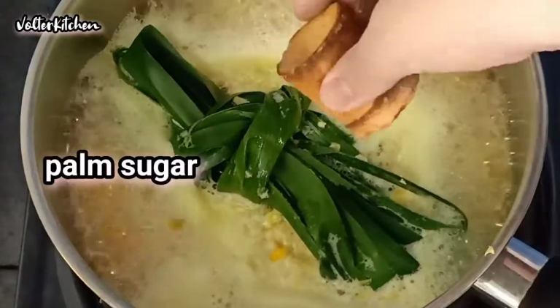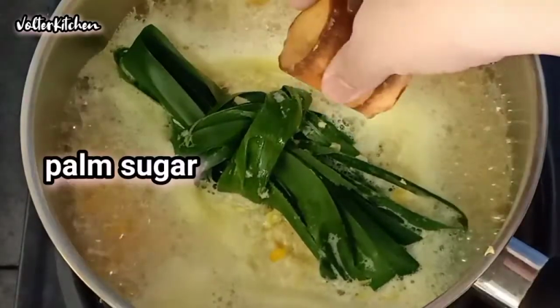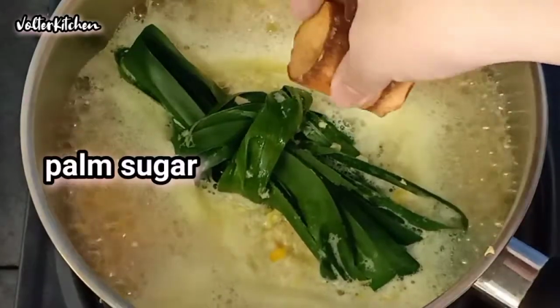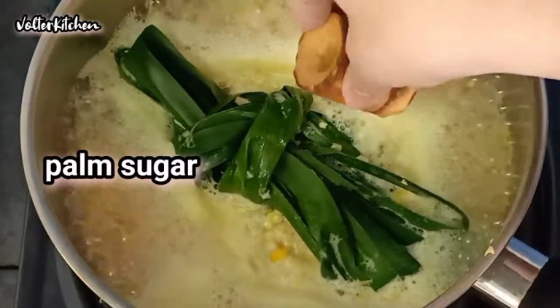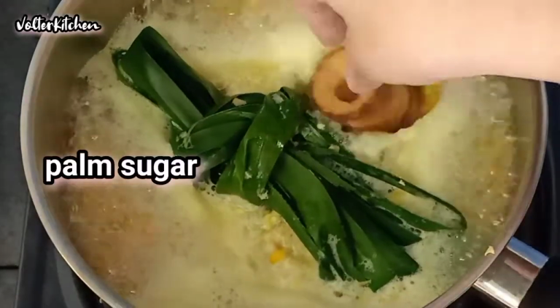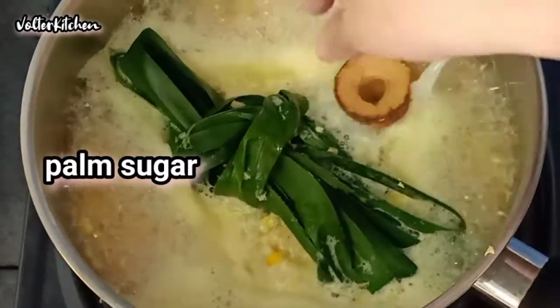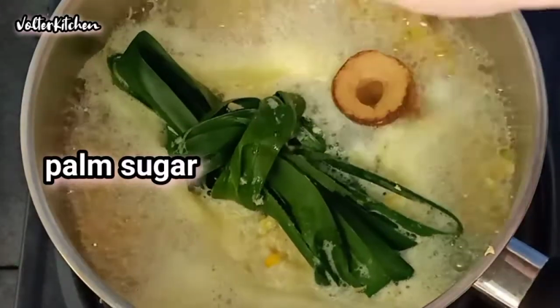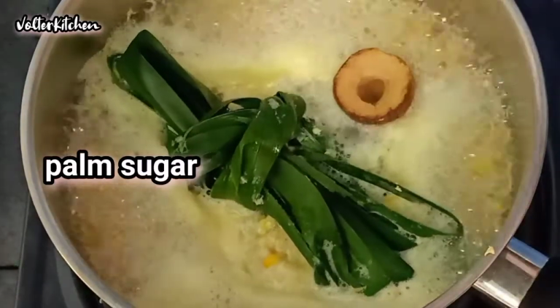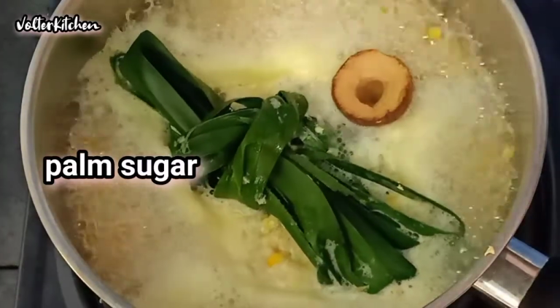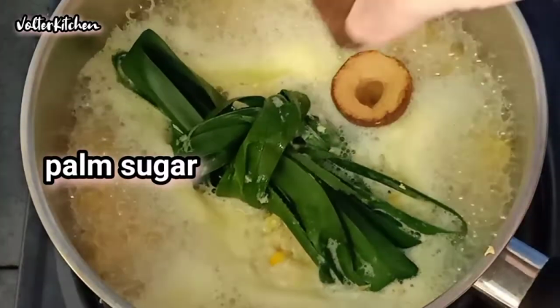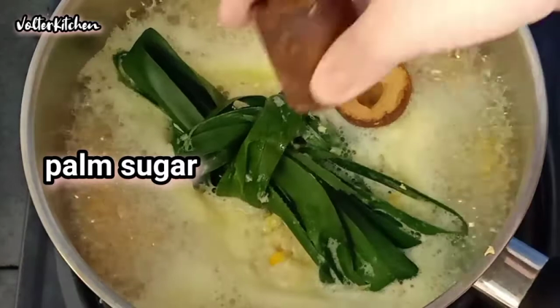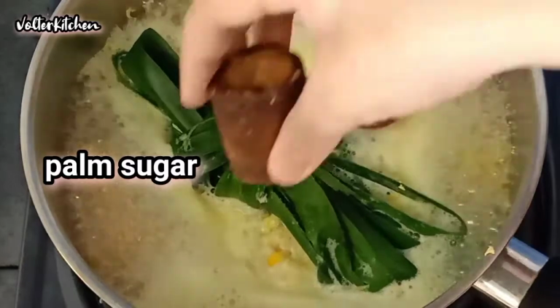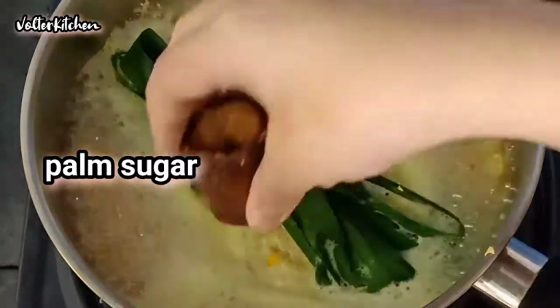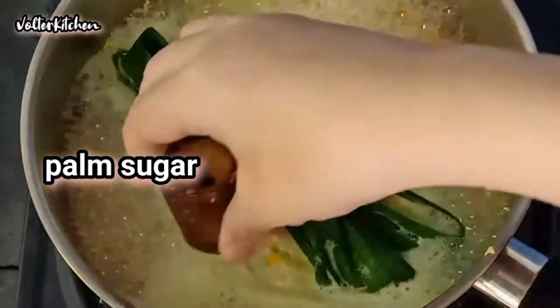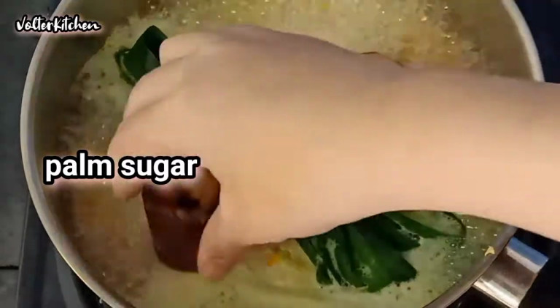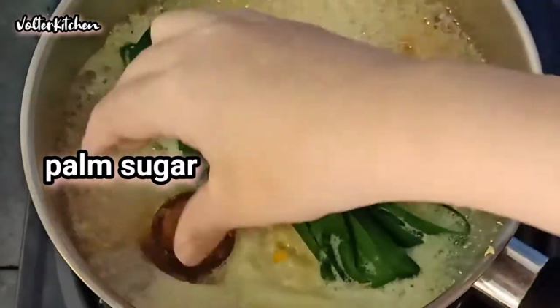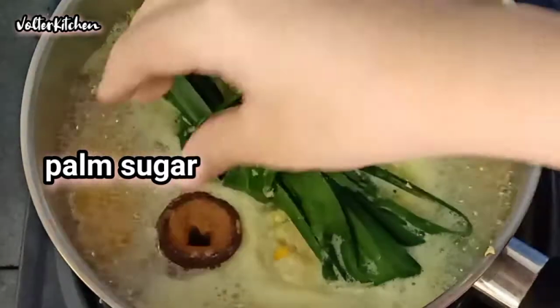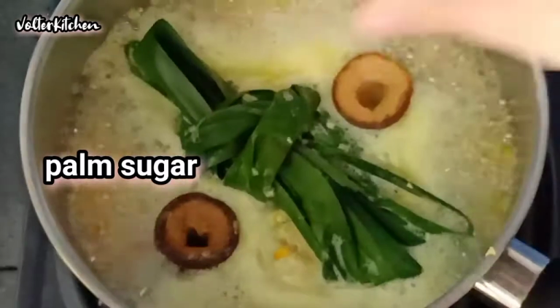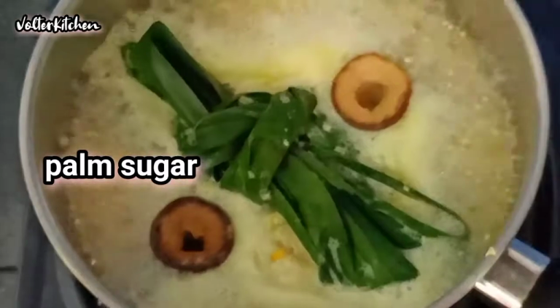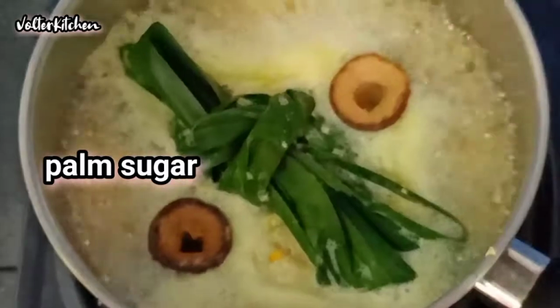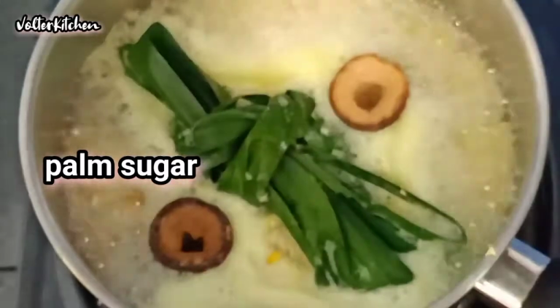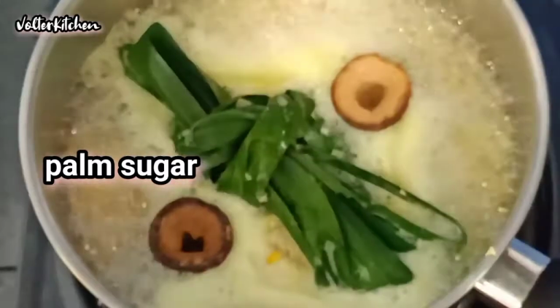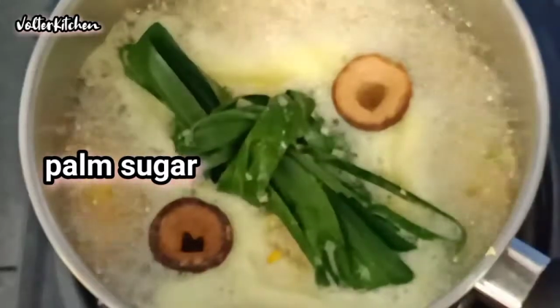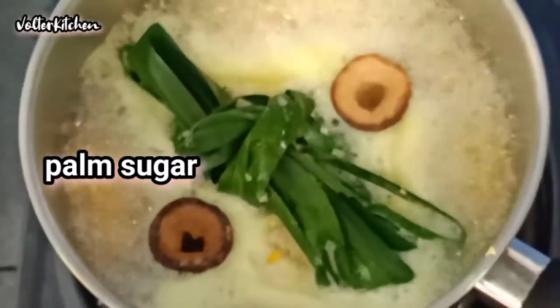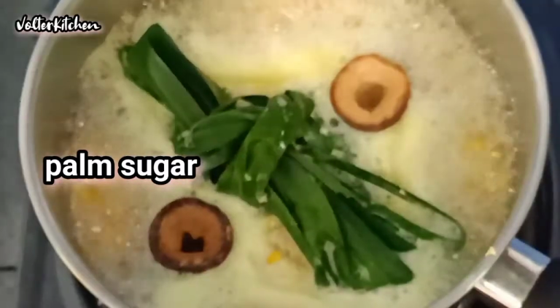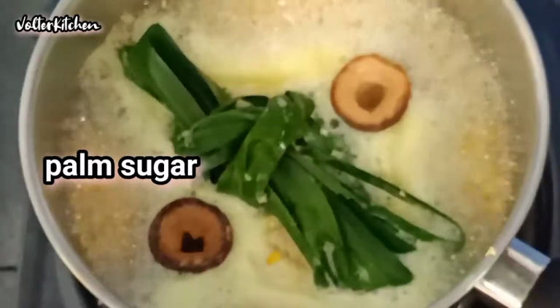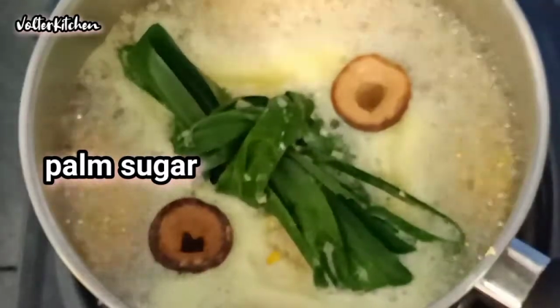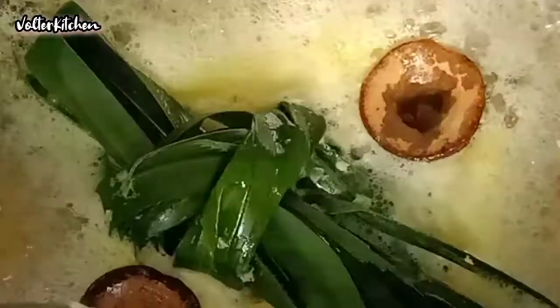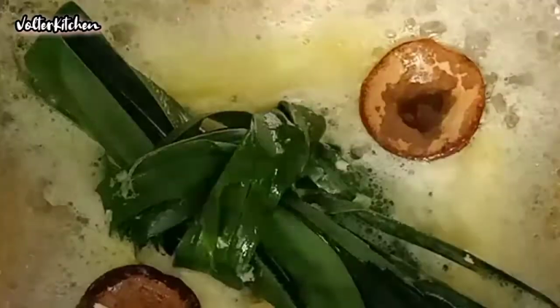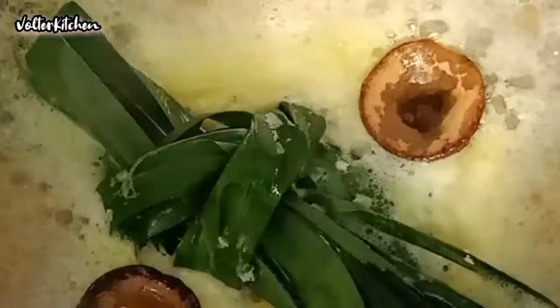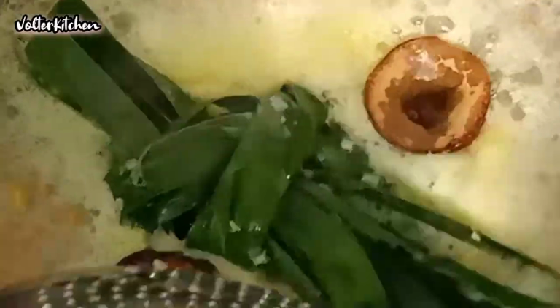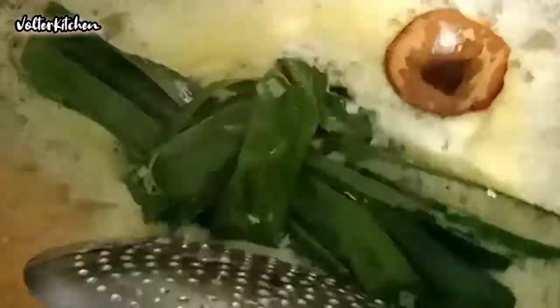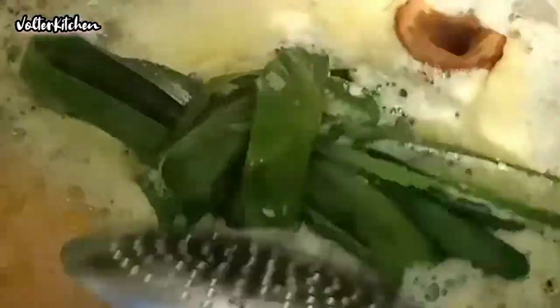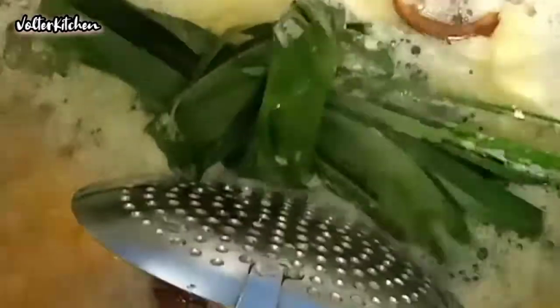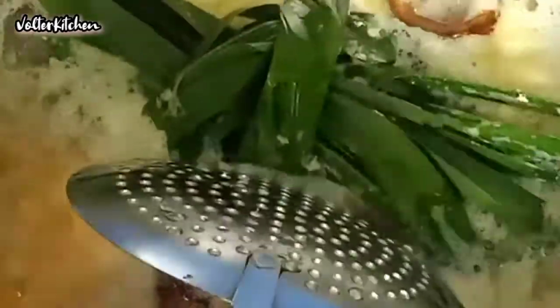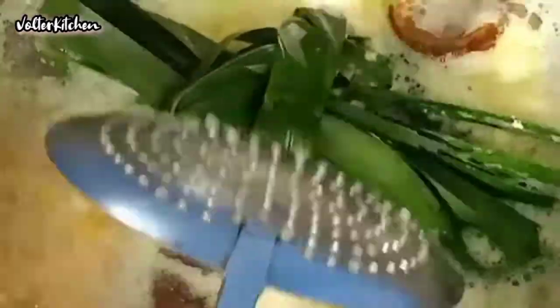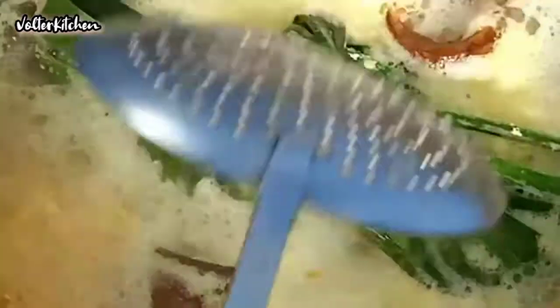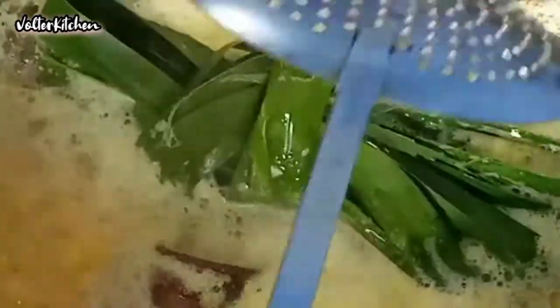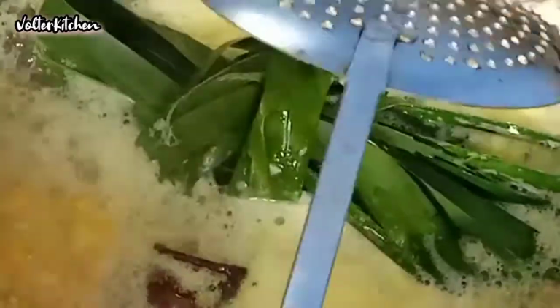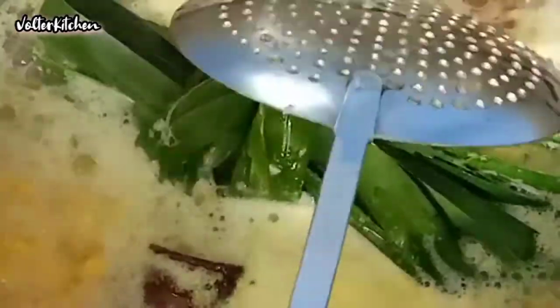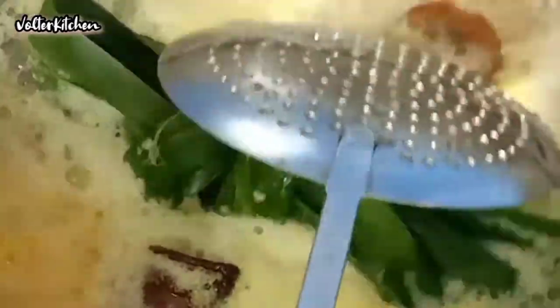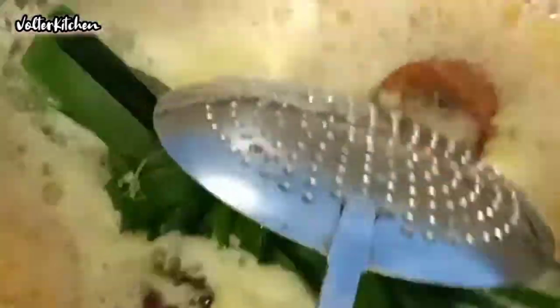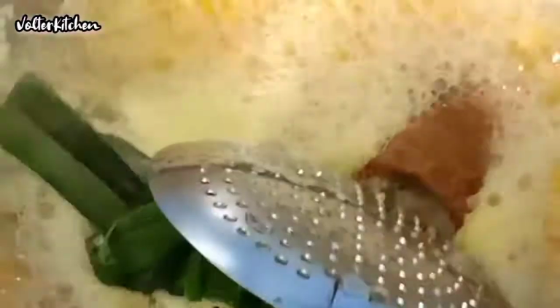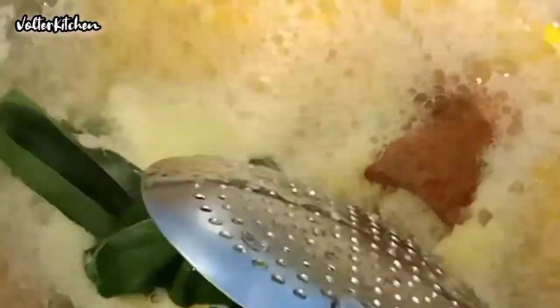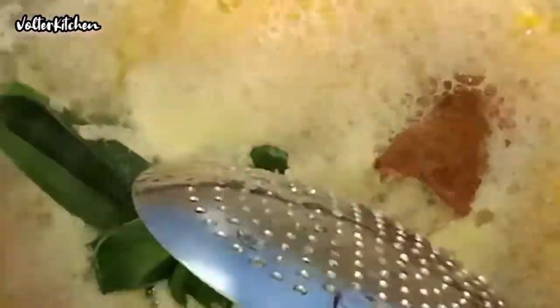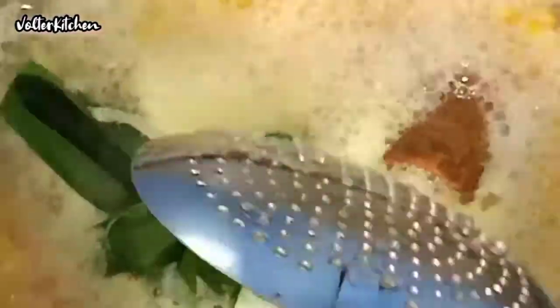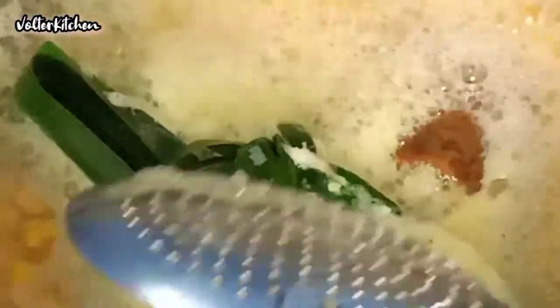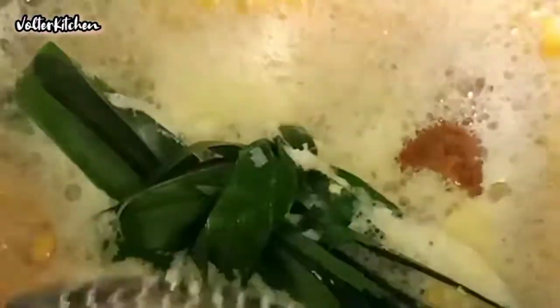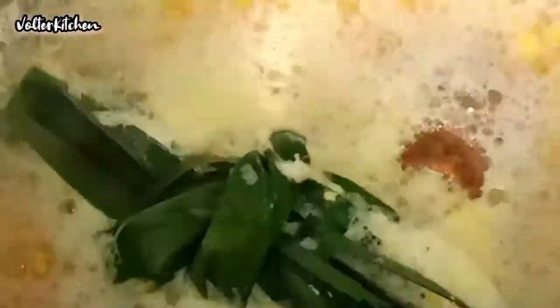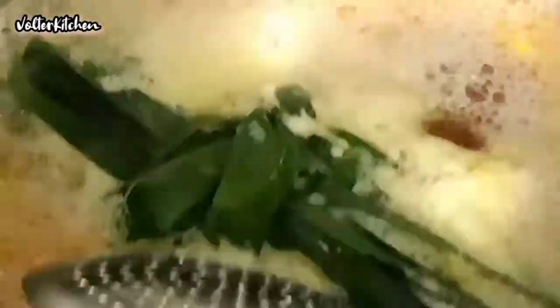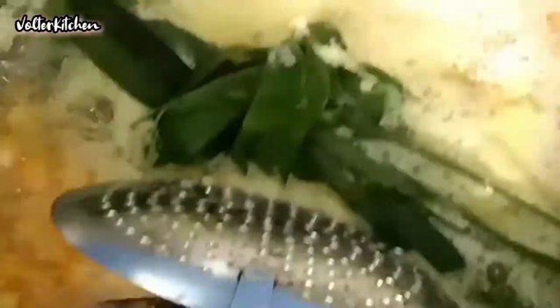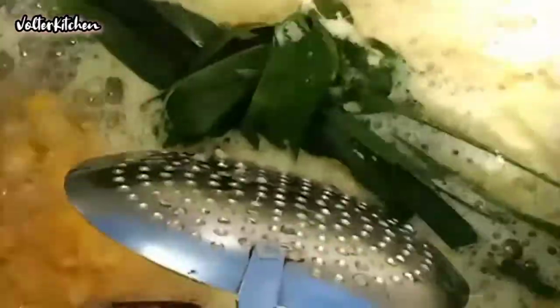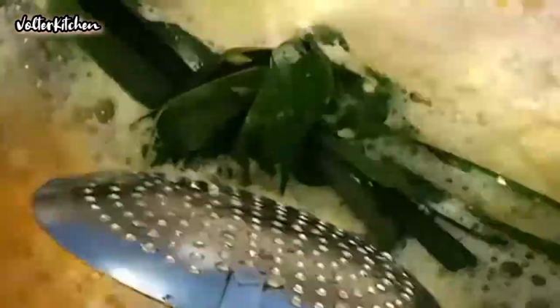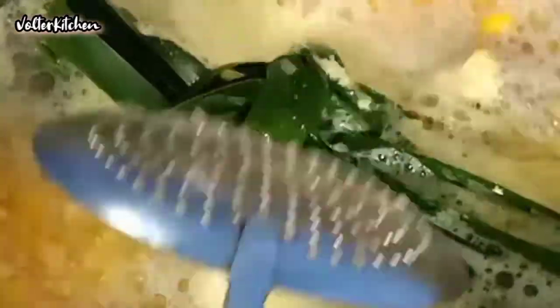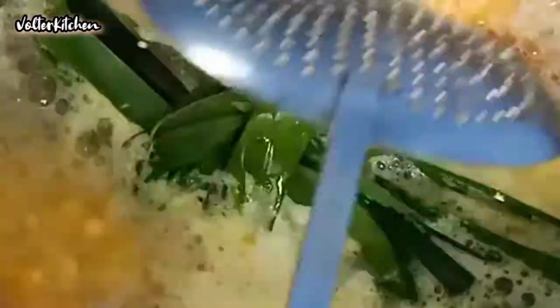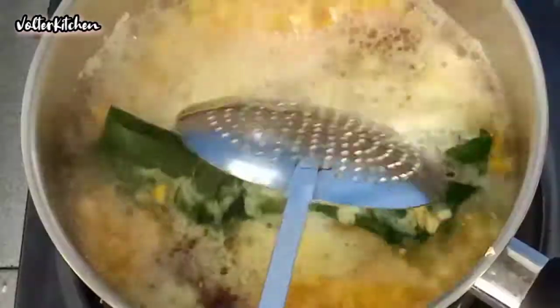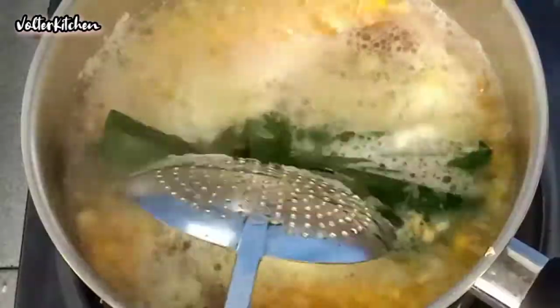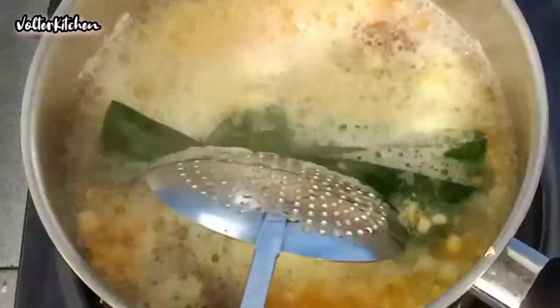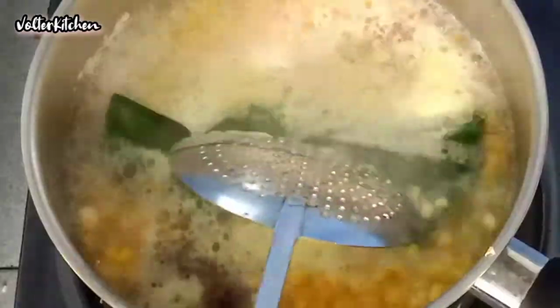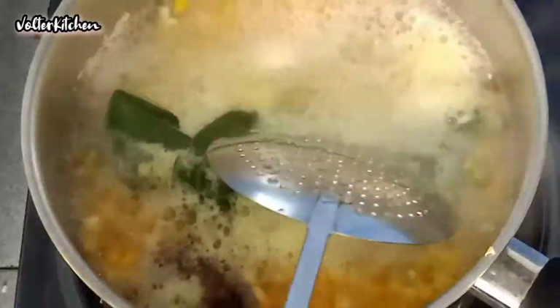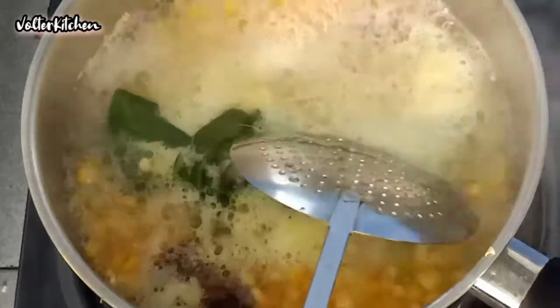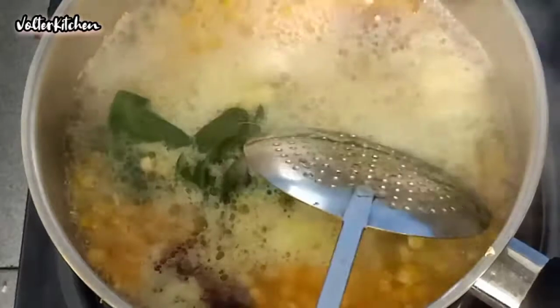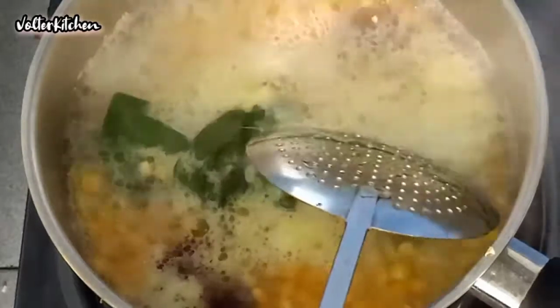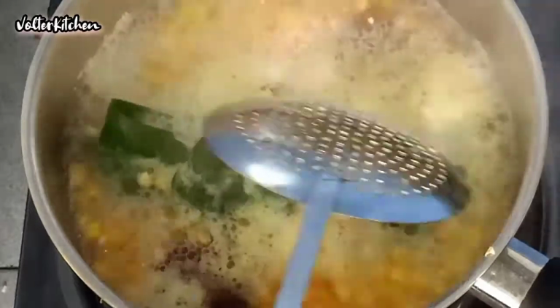Once boiled, add in the gula melaka. Stir it until the gula melaka has melted.